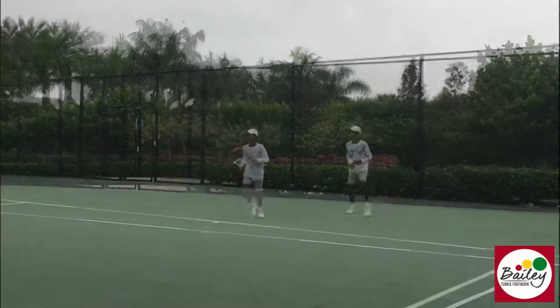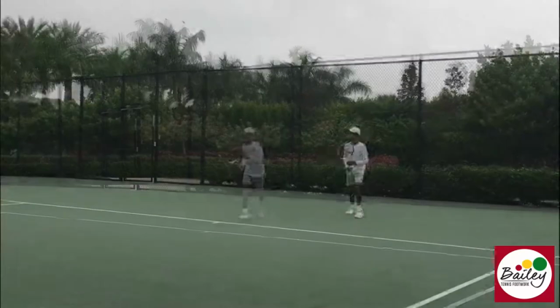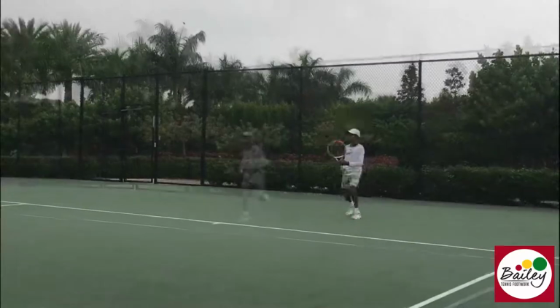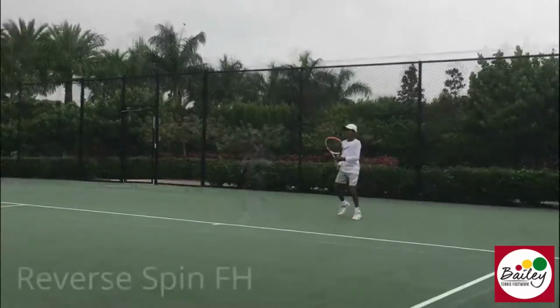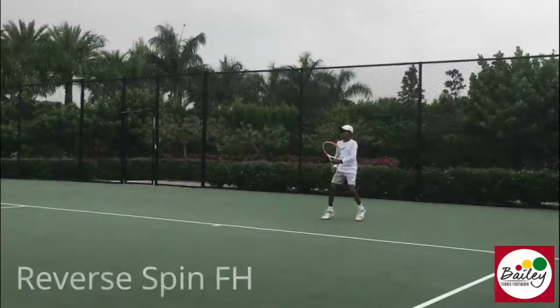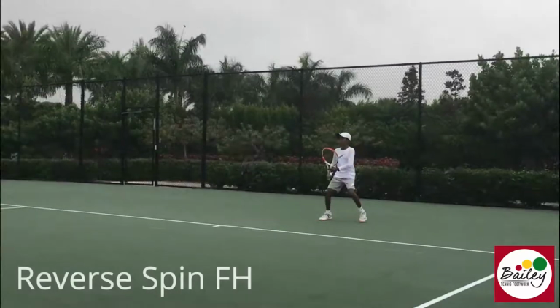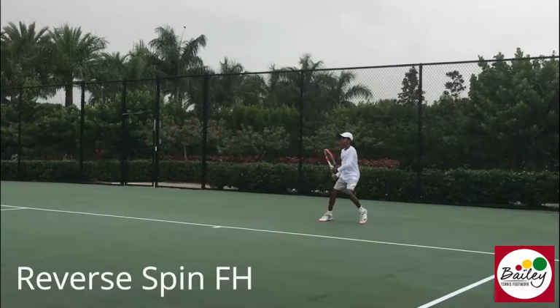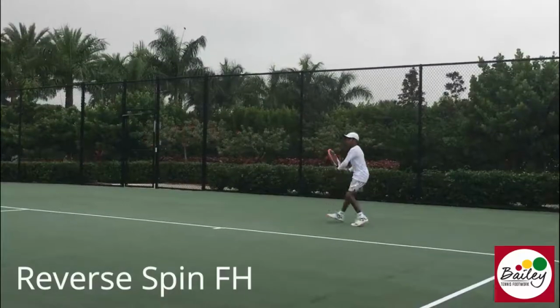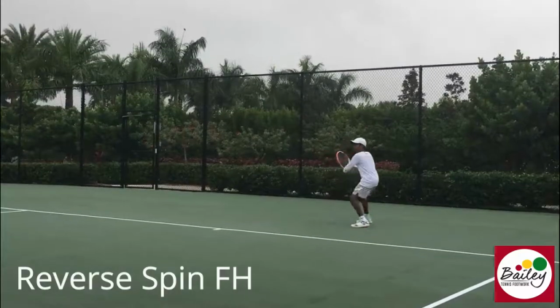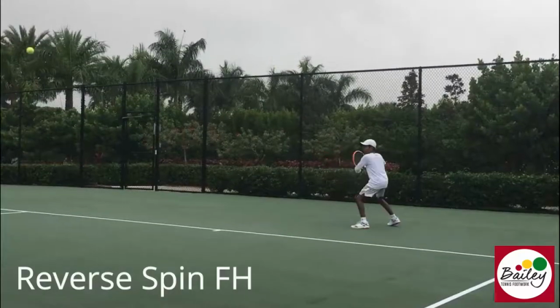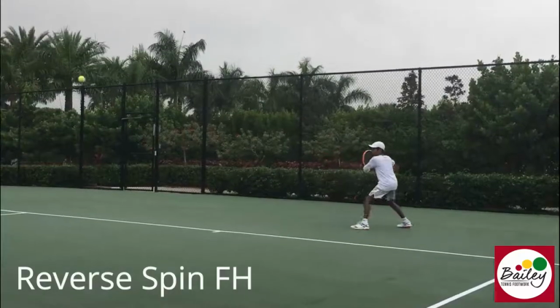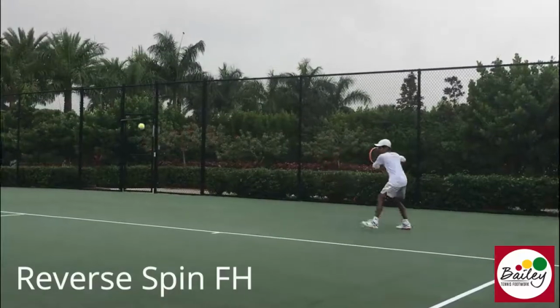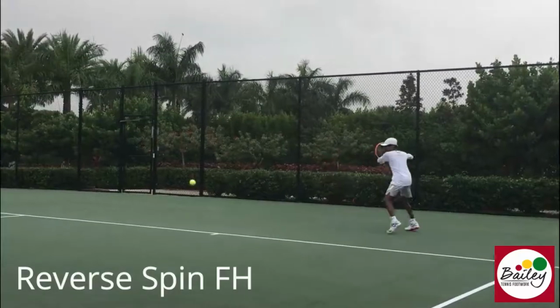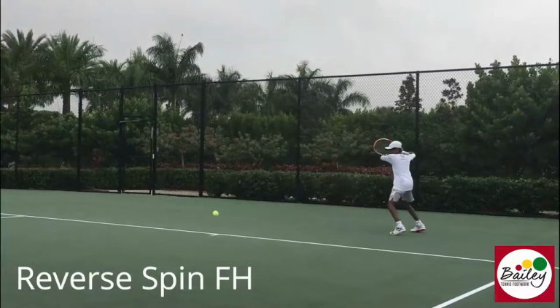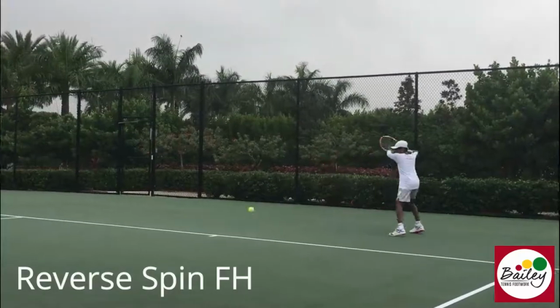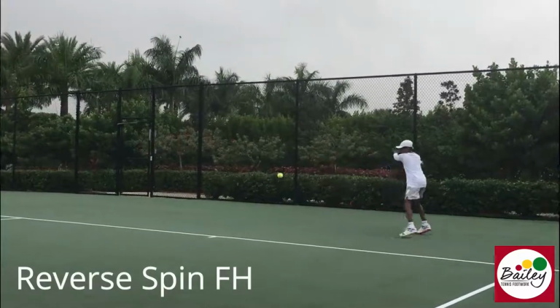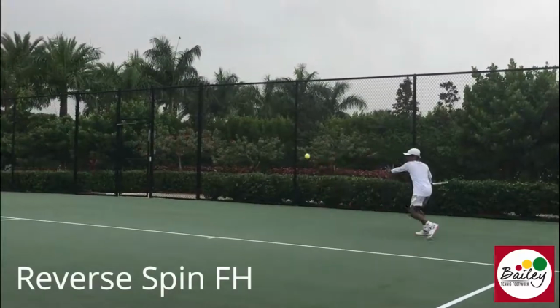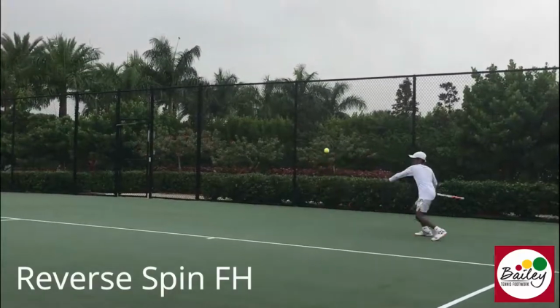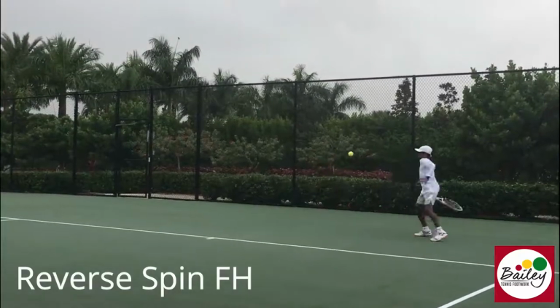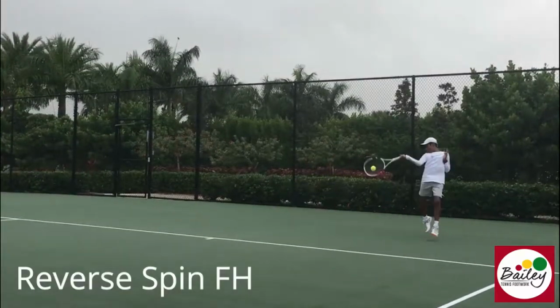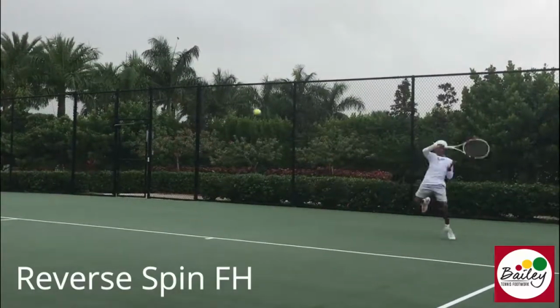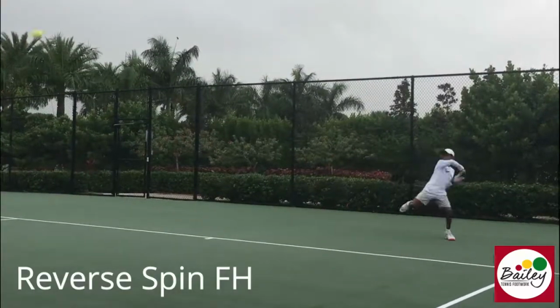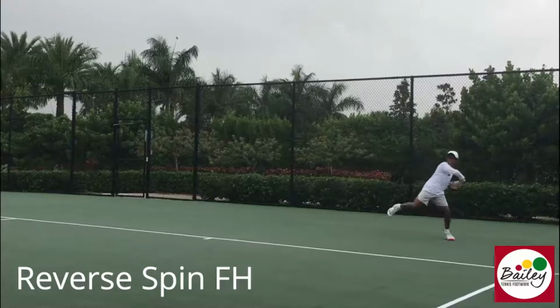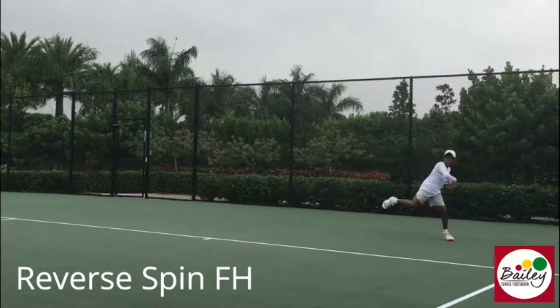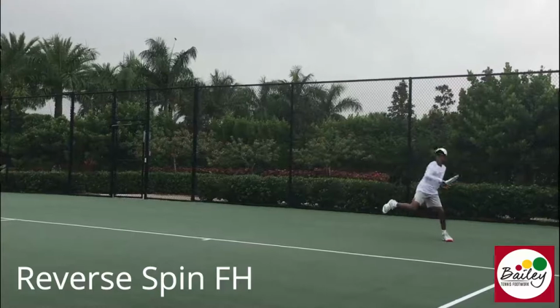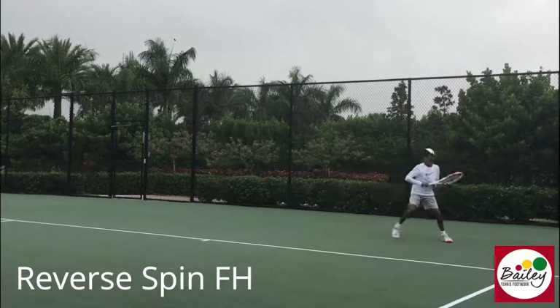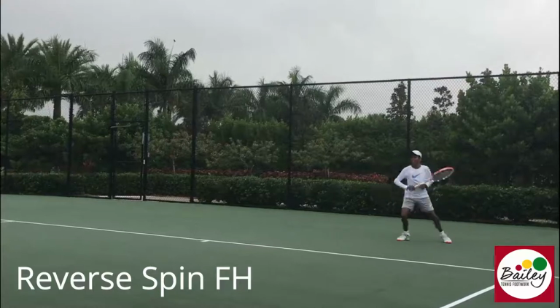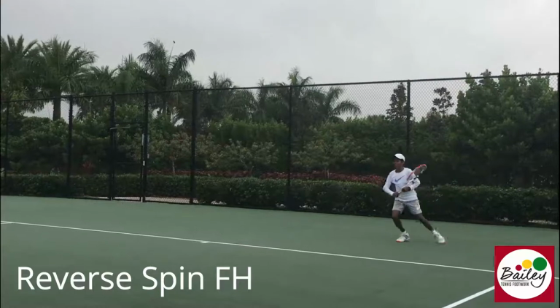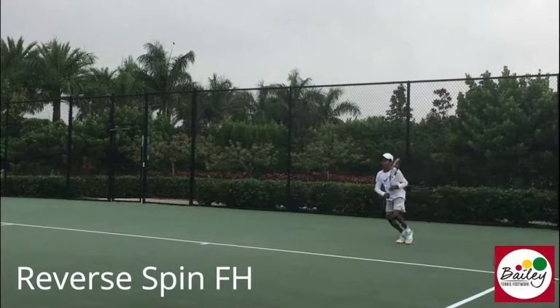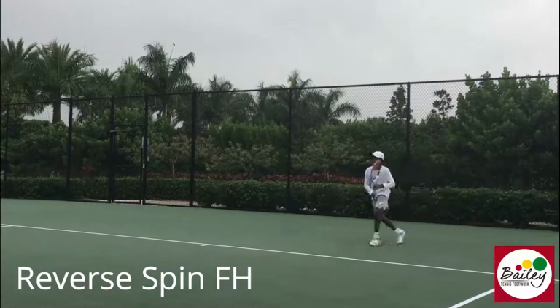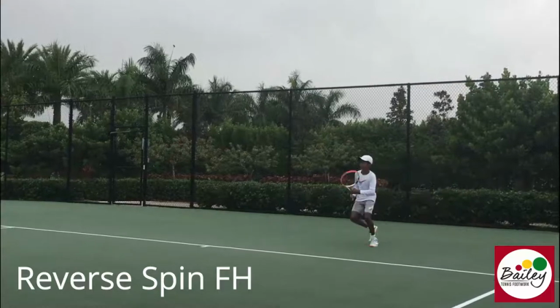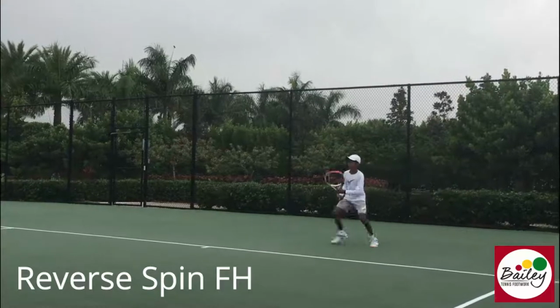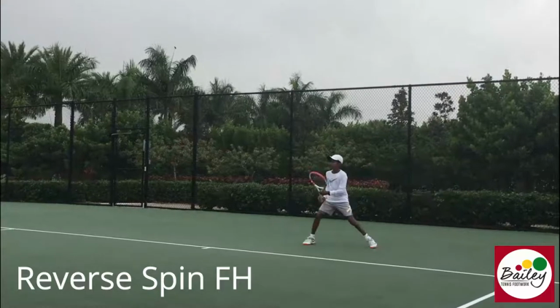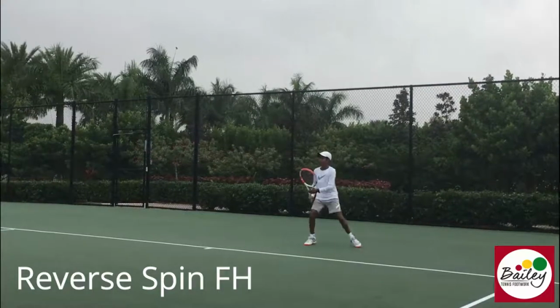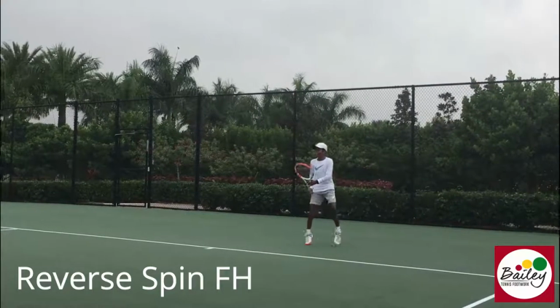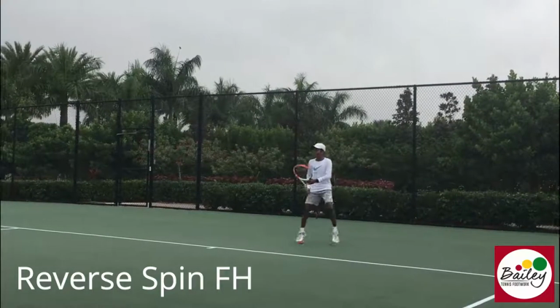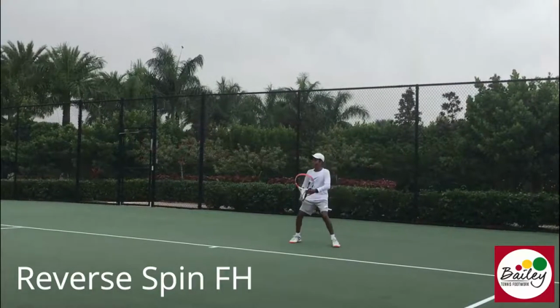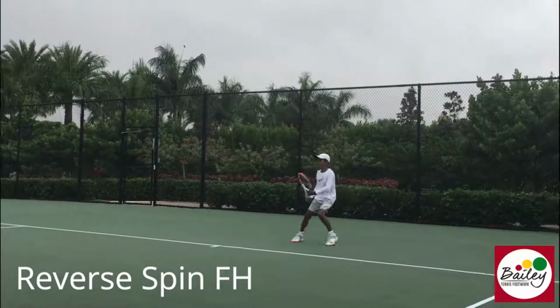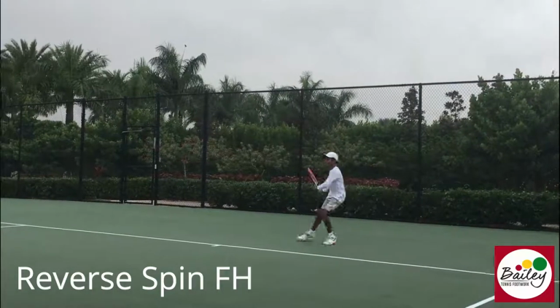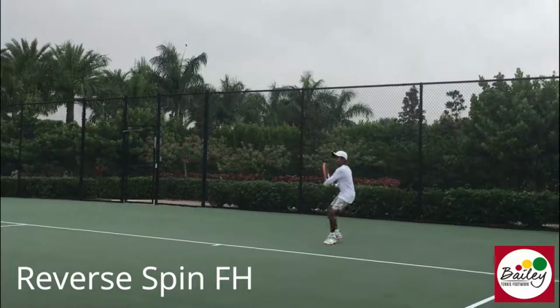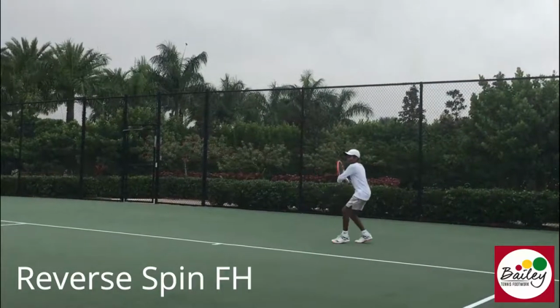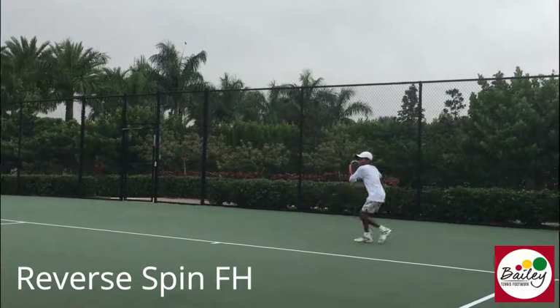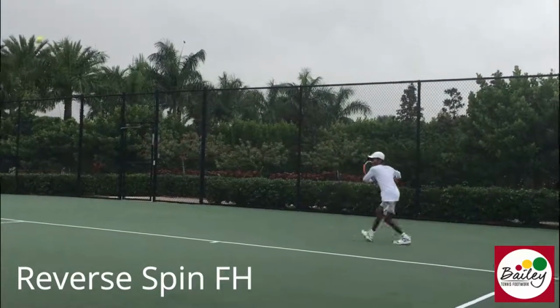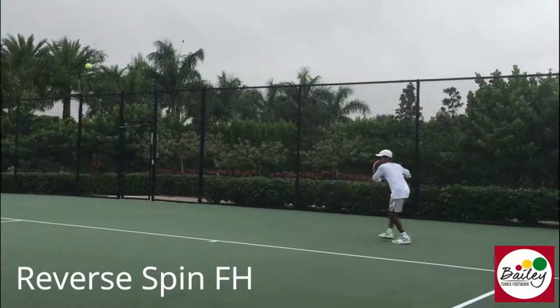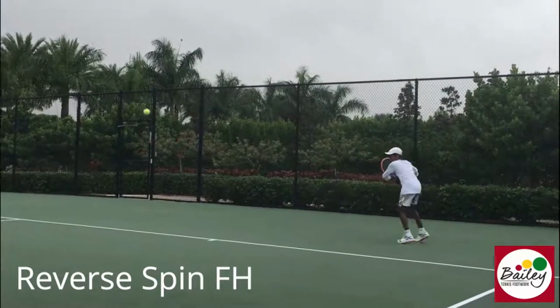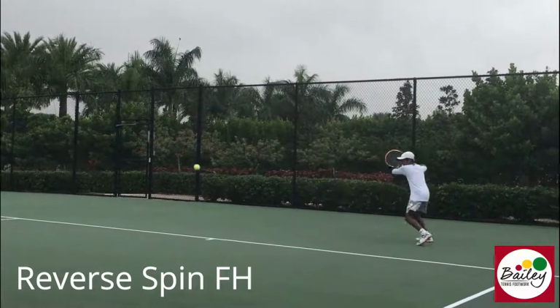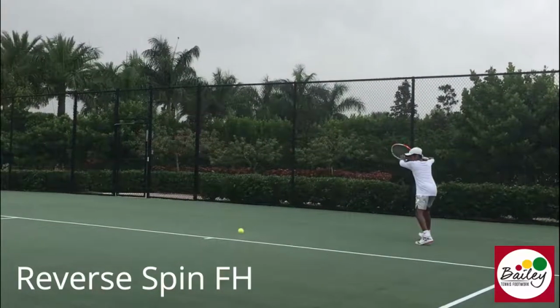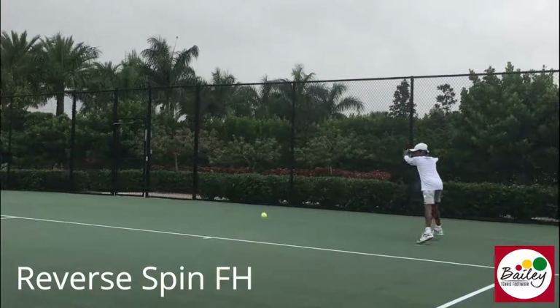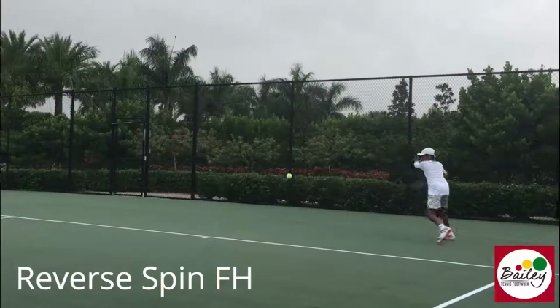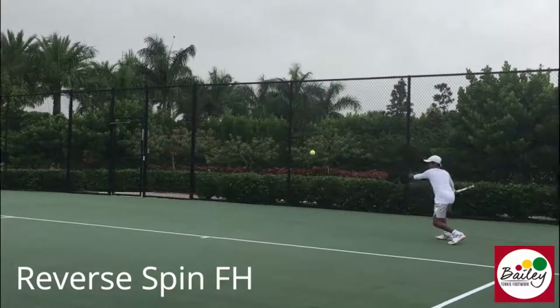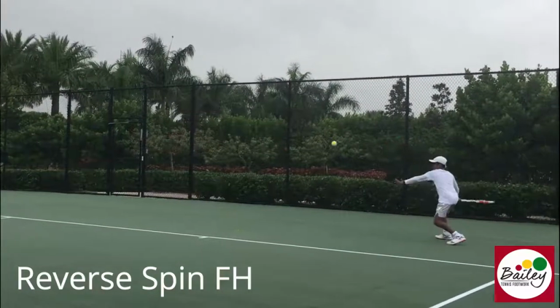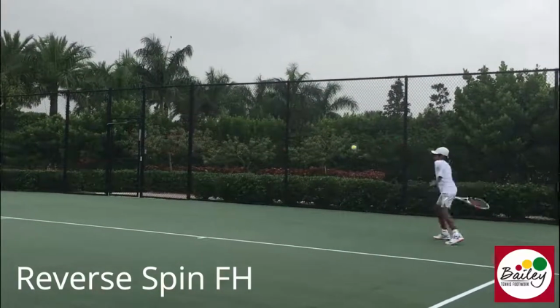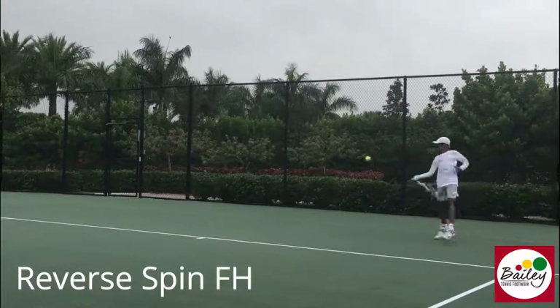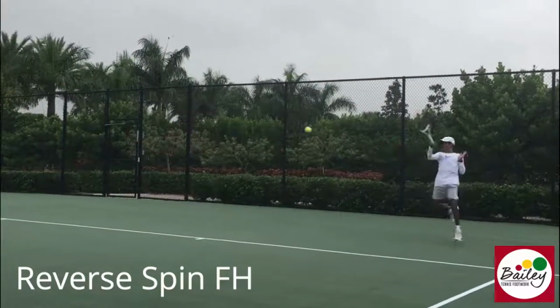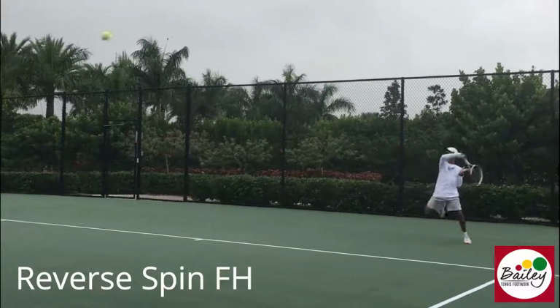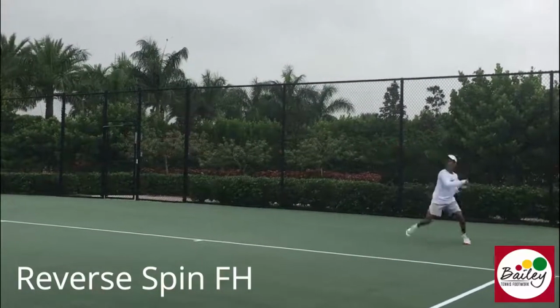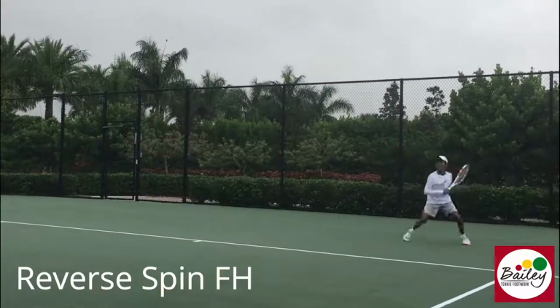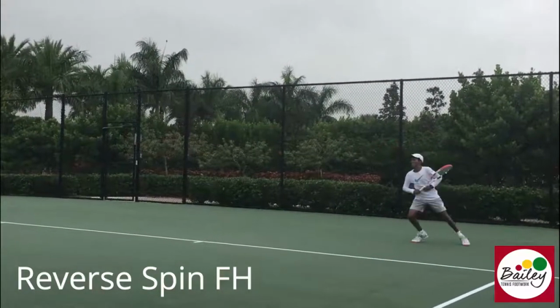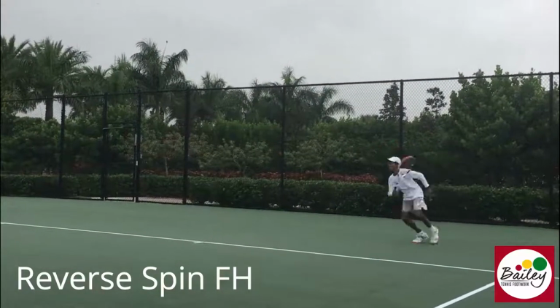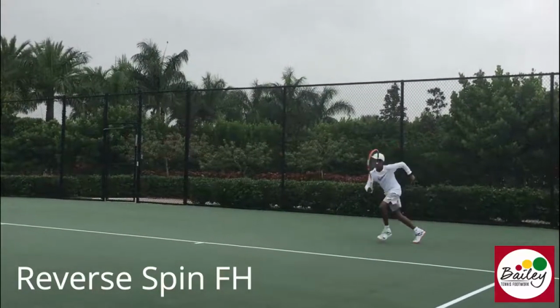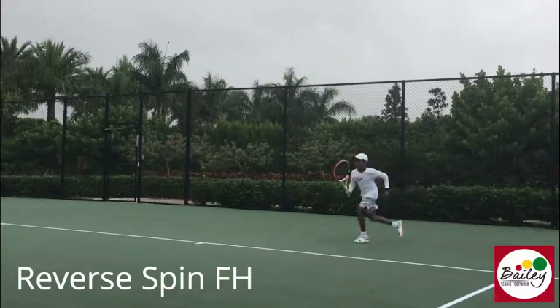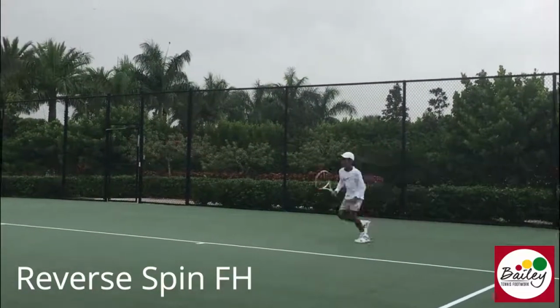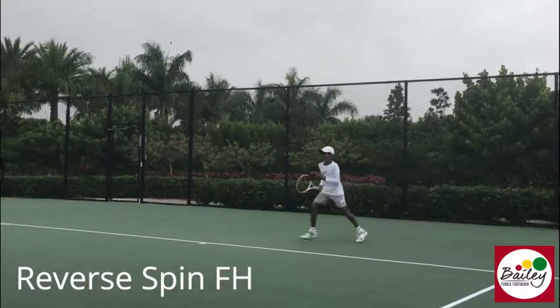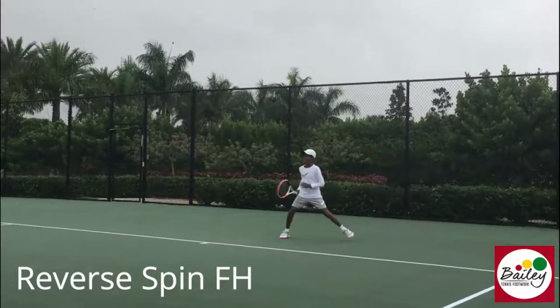We're going to go down the line with that reverse spin. Keep running around, then recover back quickly. Get back. Semi-open stance. Drive it. I love how you let that drop.